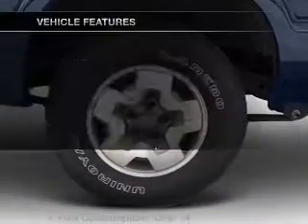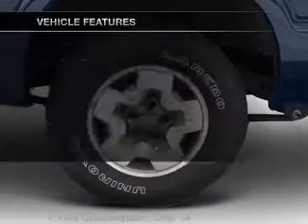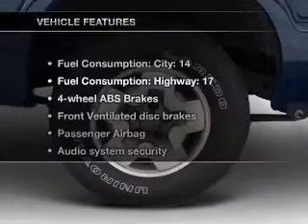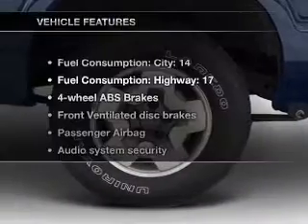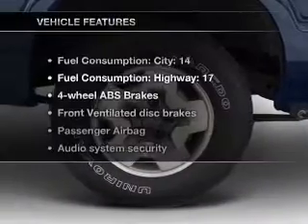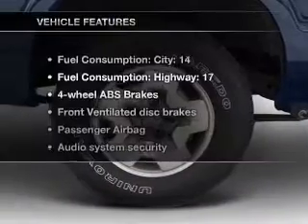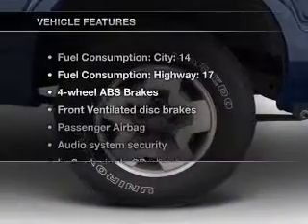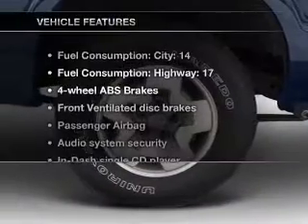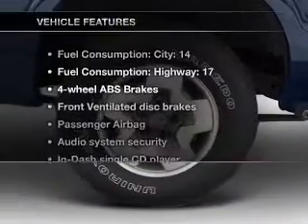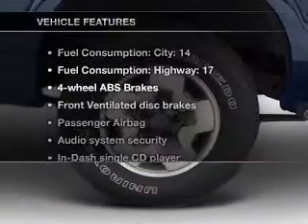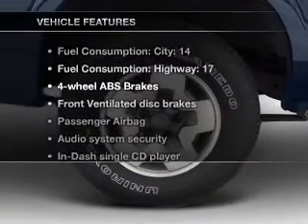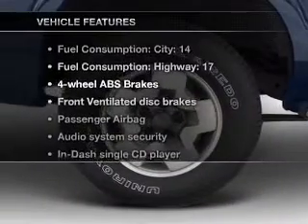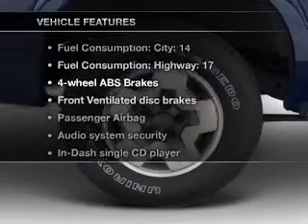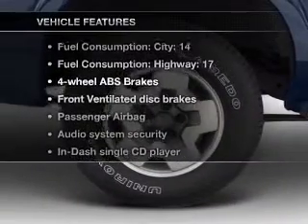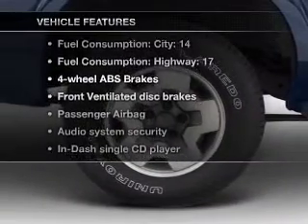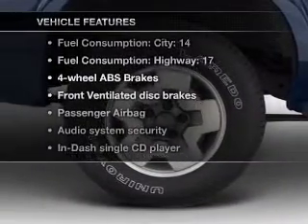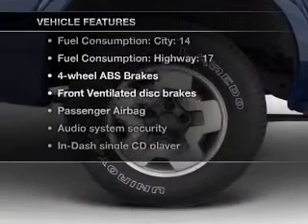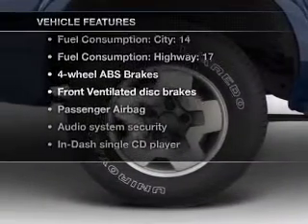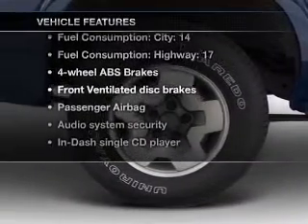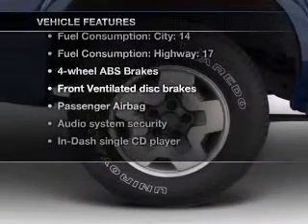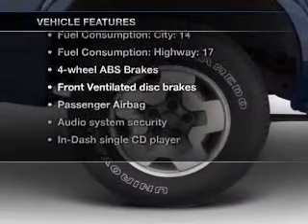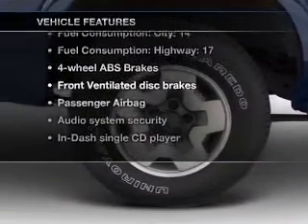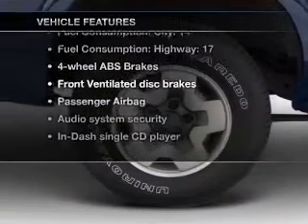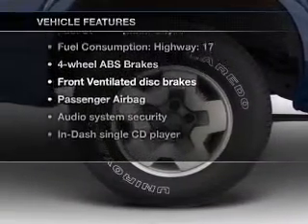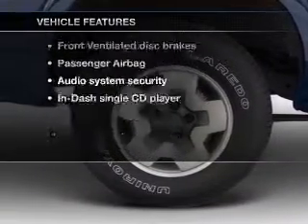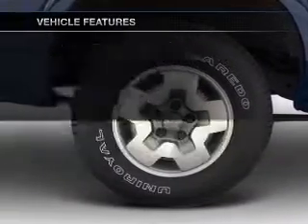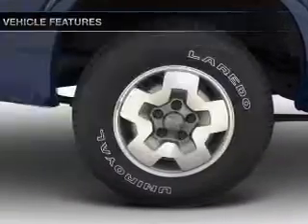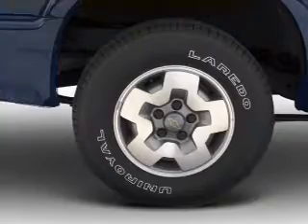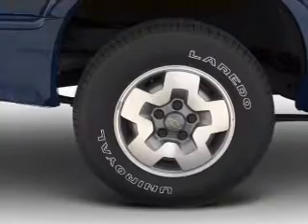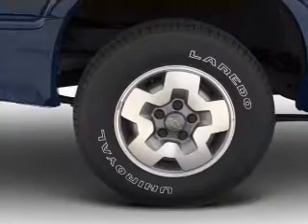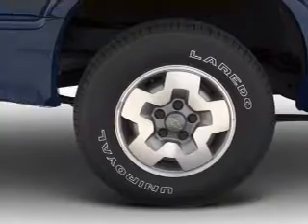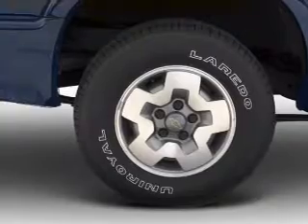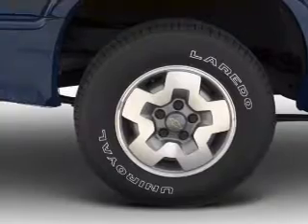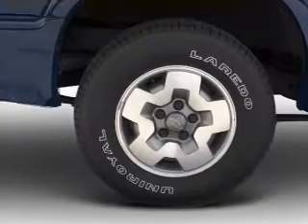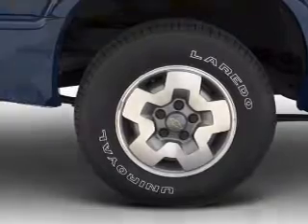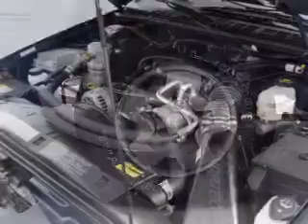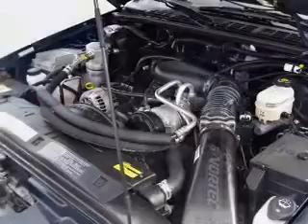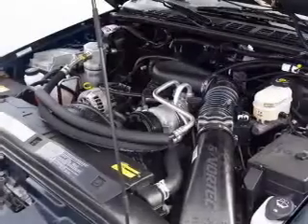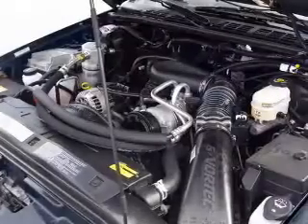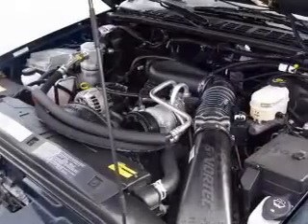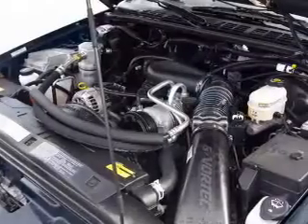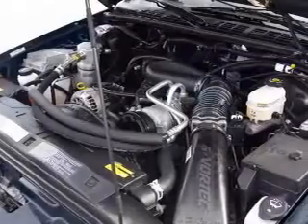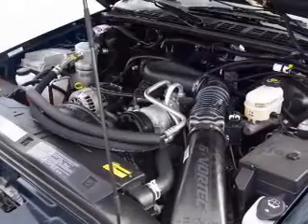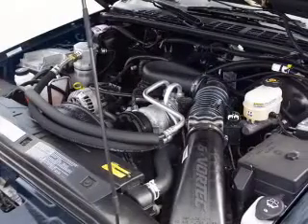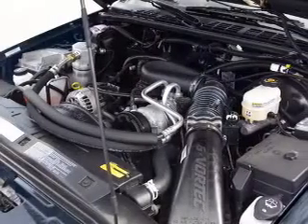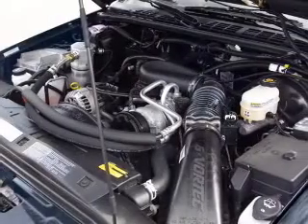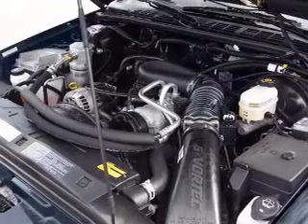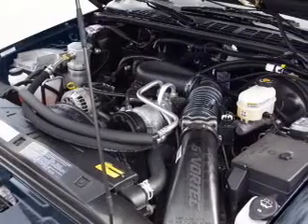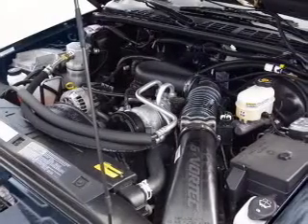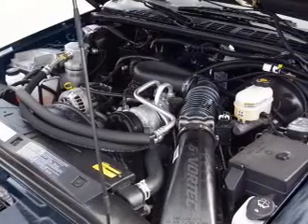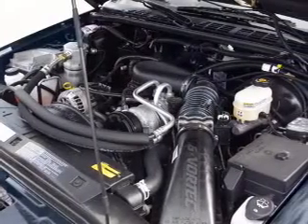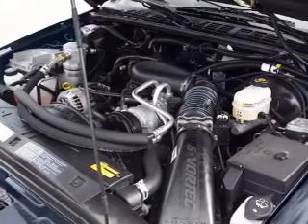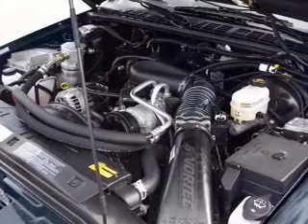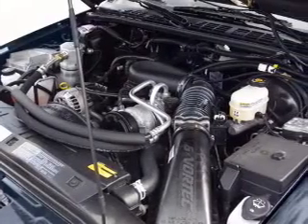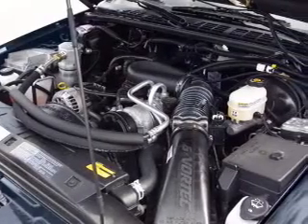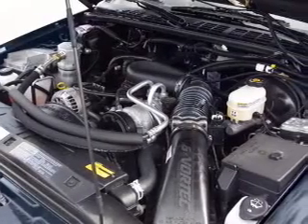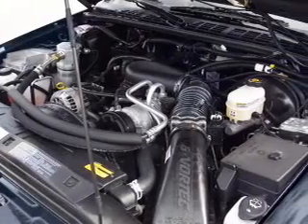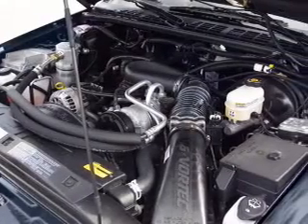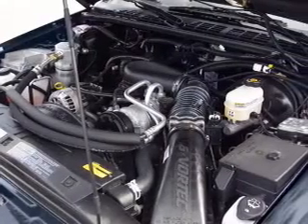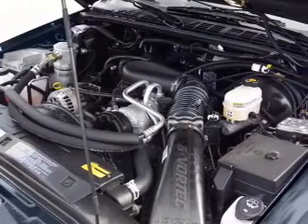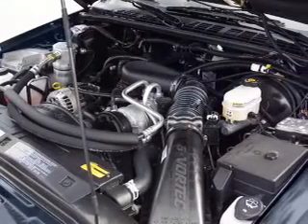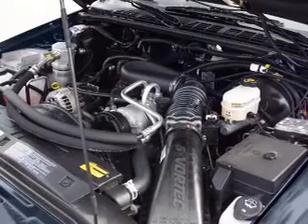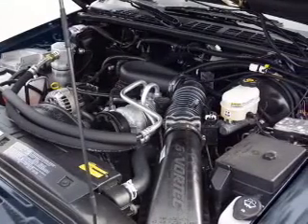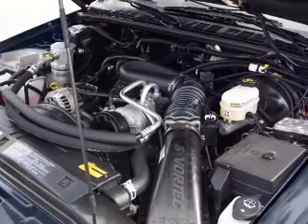Plus enjoy these notable features that are included in this vehicle: an AM FM stereo with a CD player, power steering, and air conditioning.